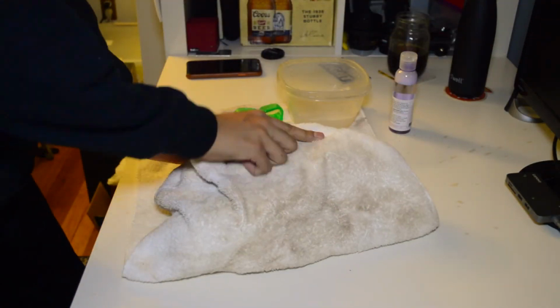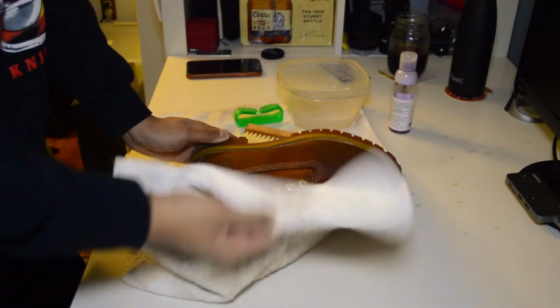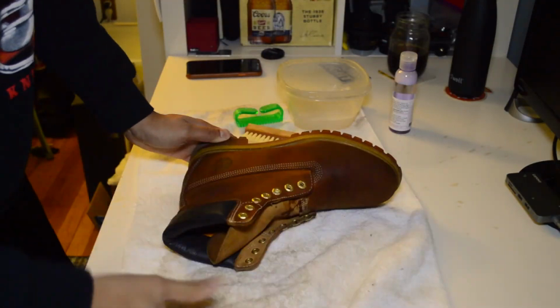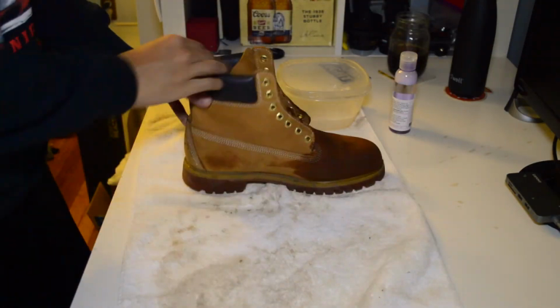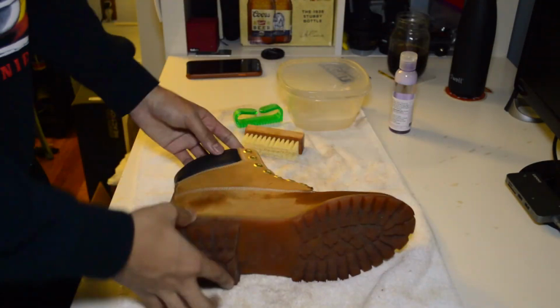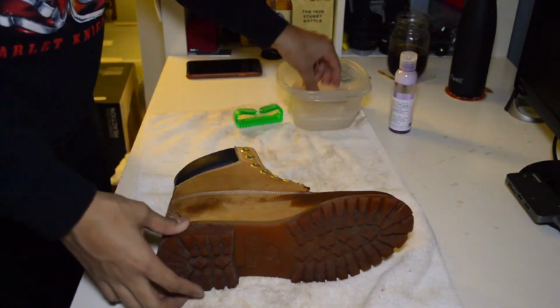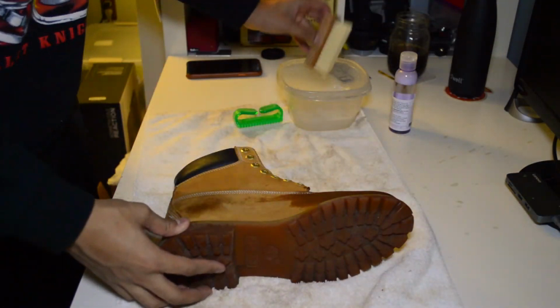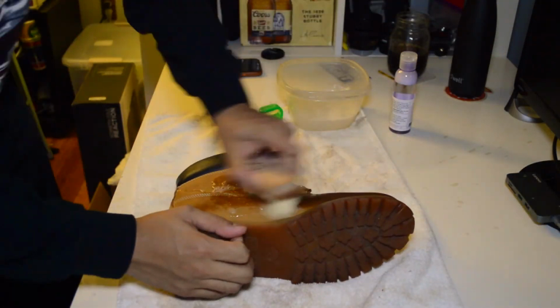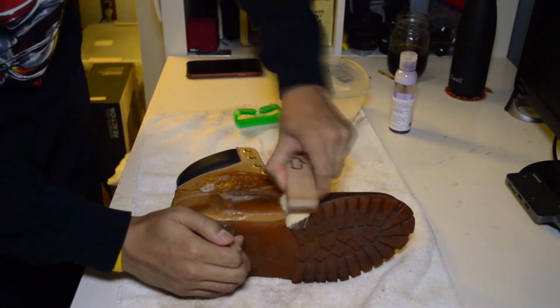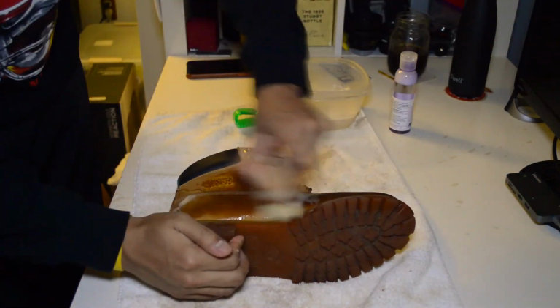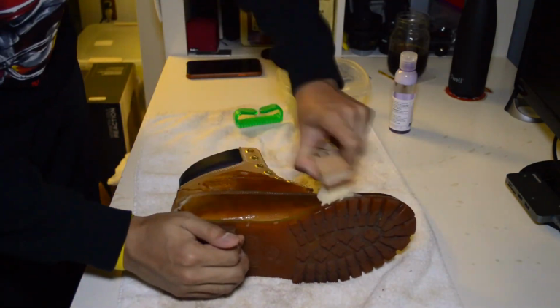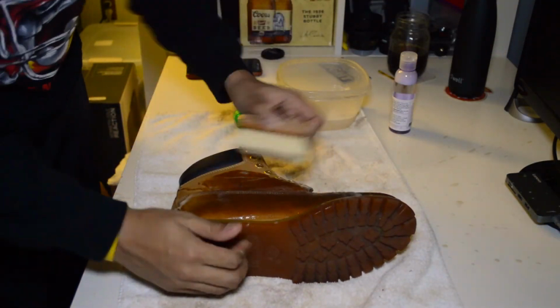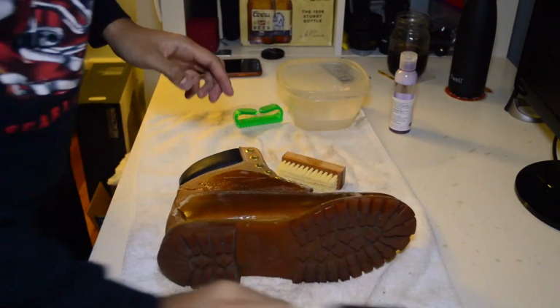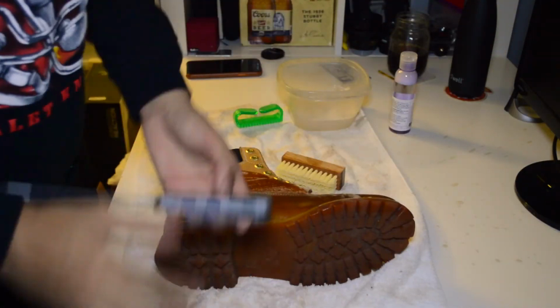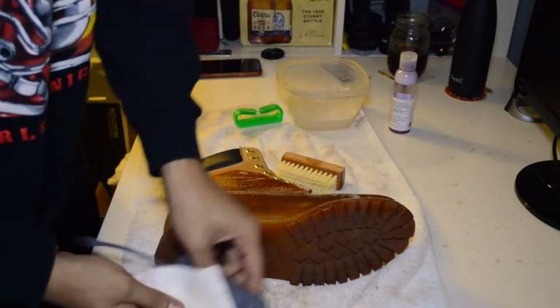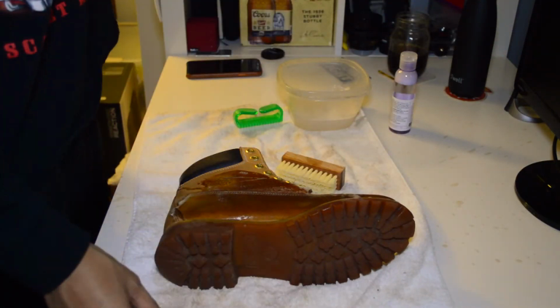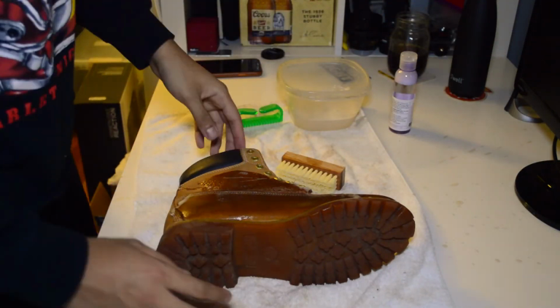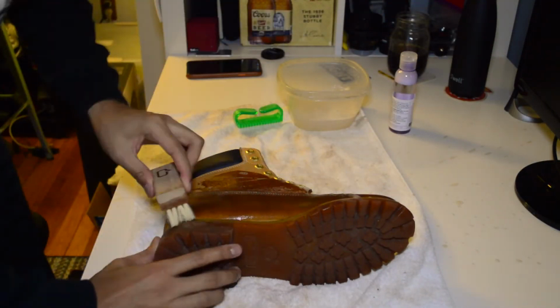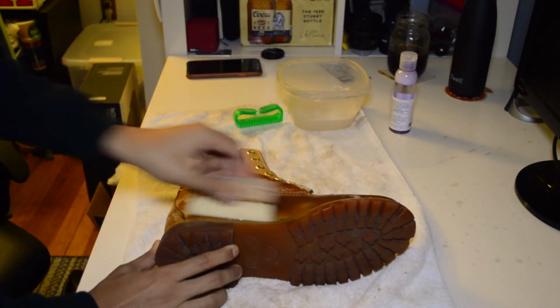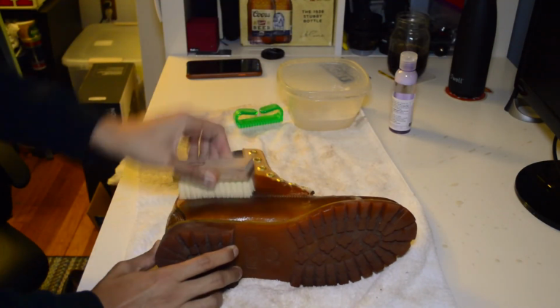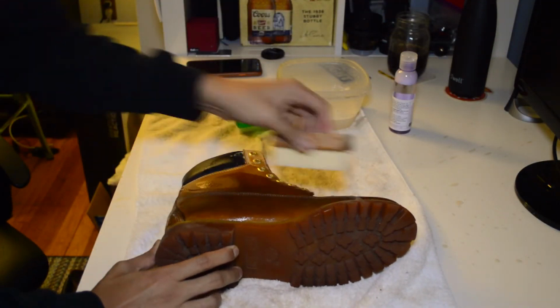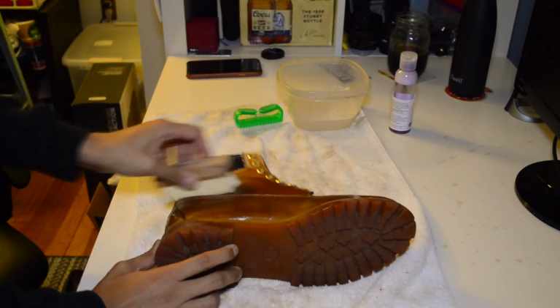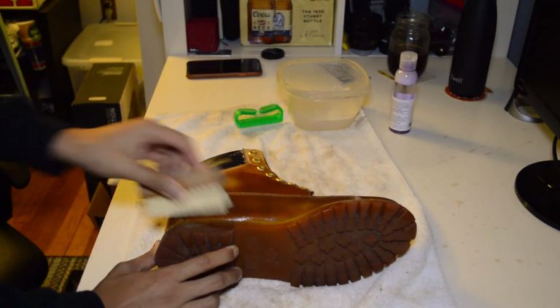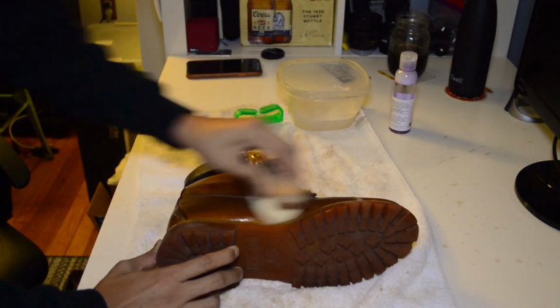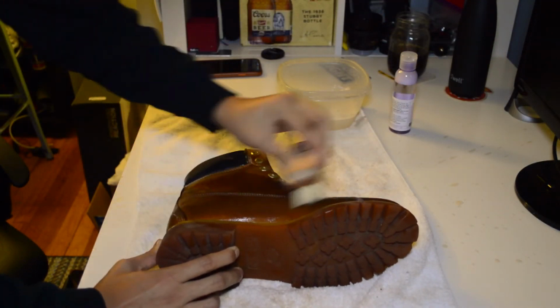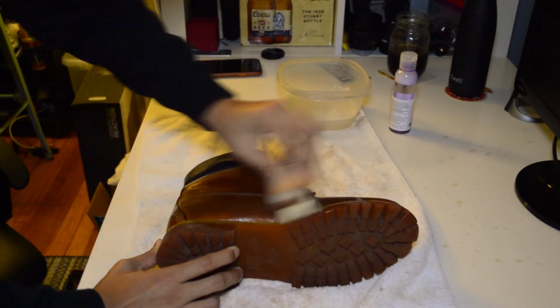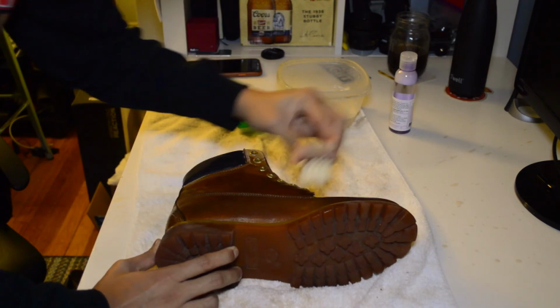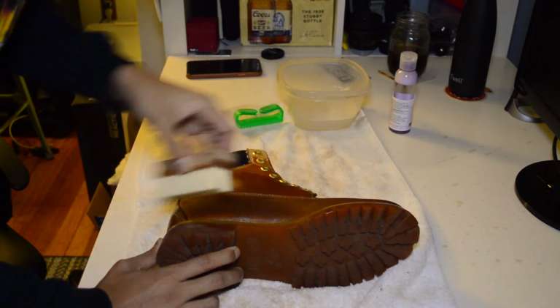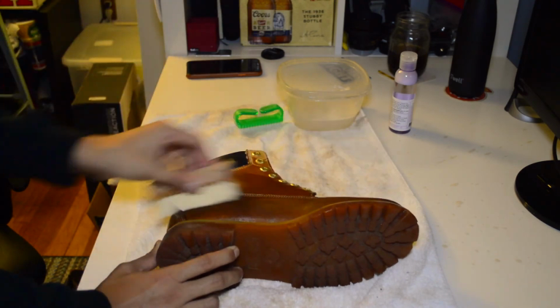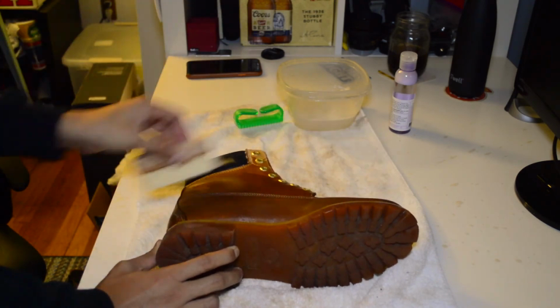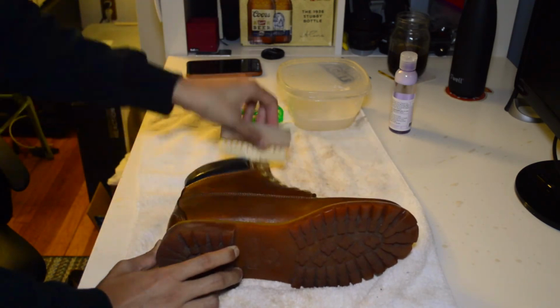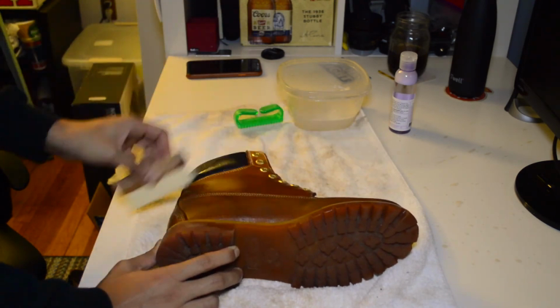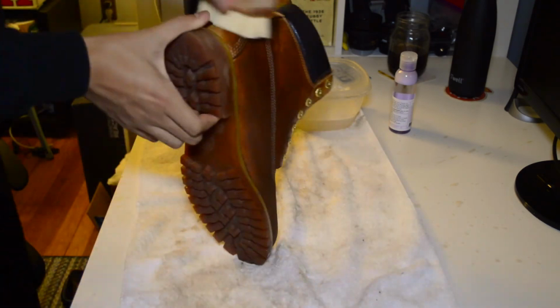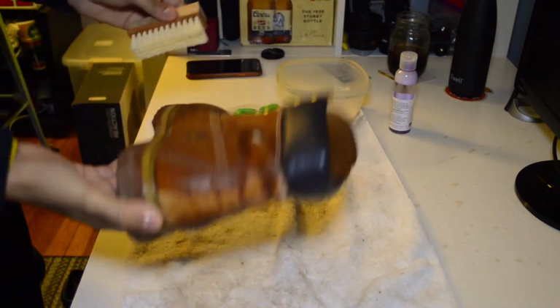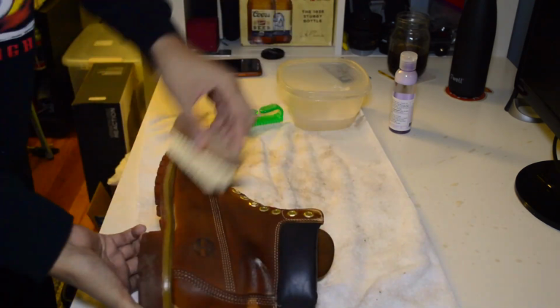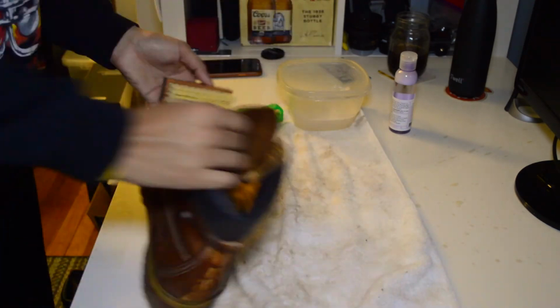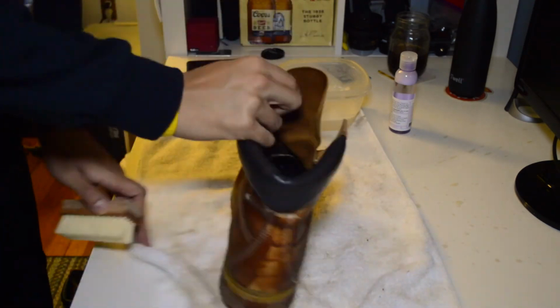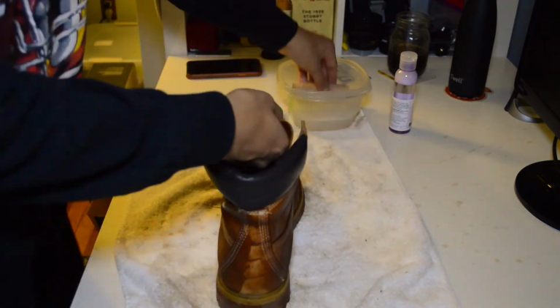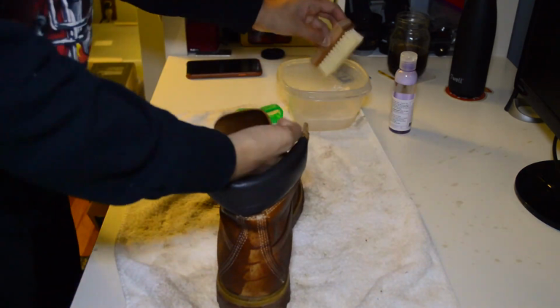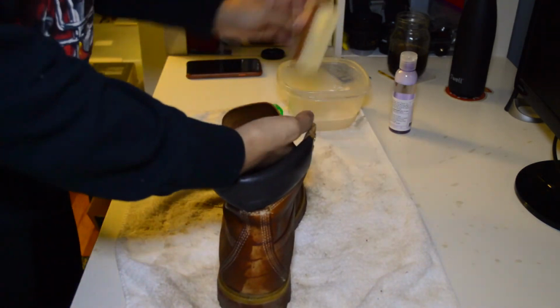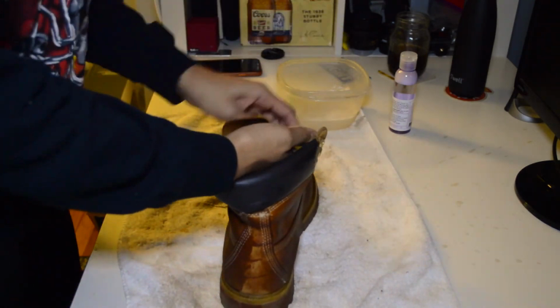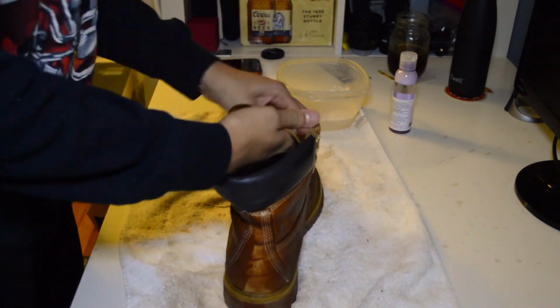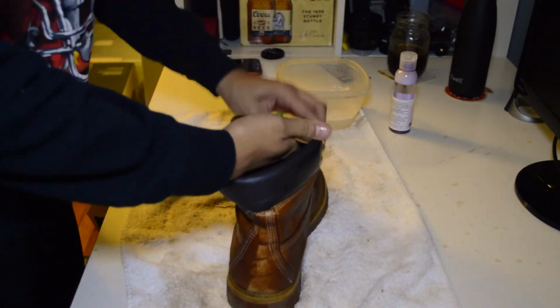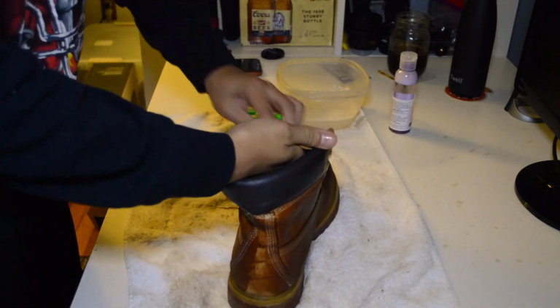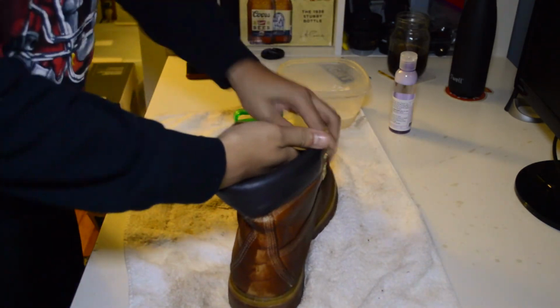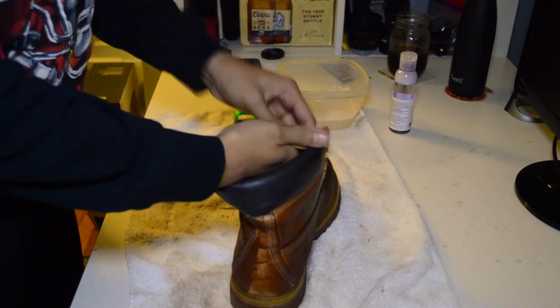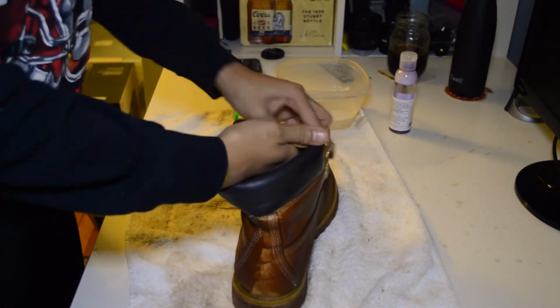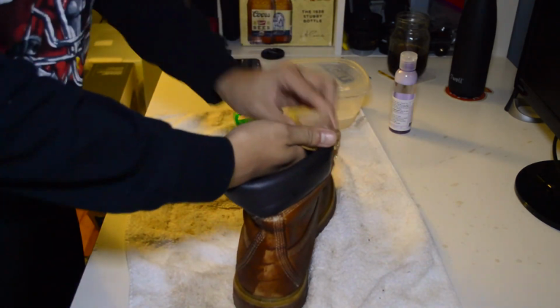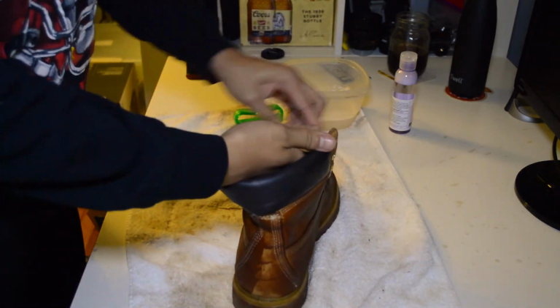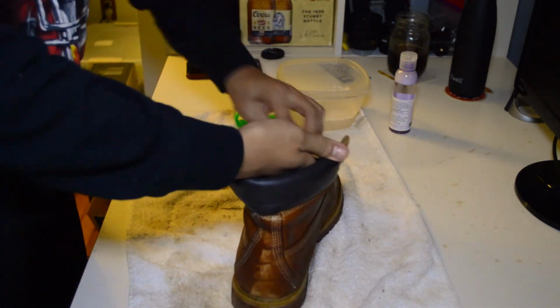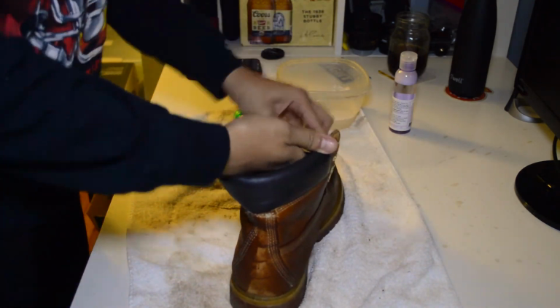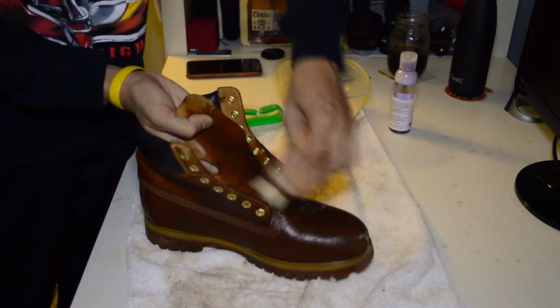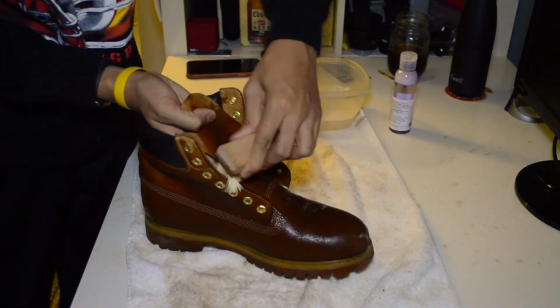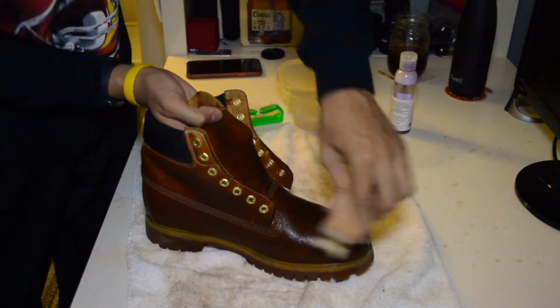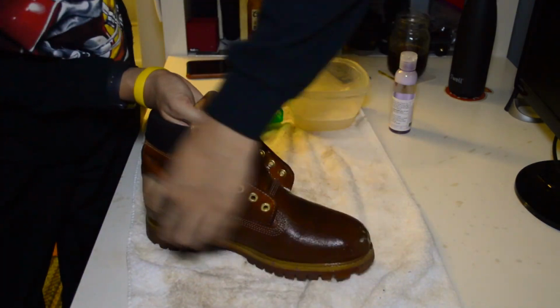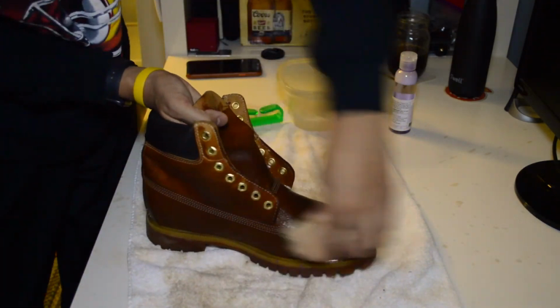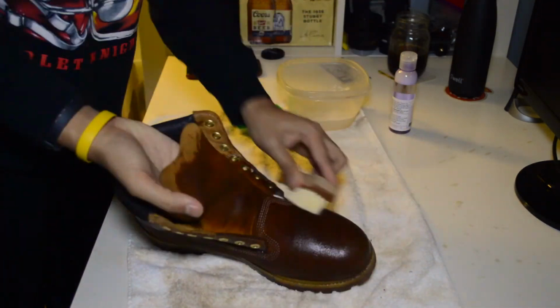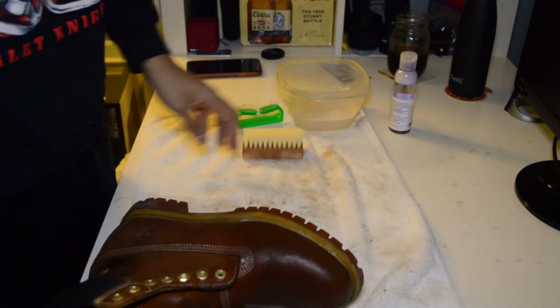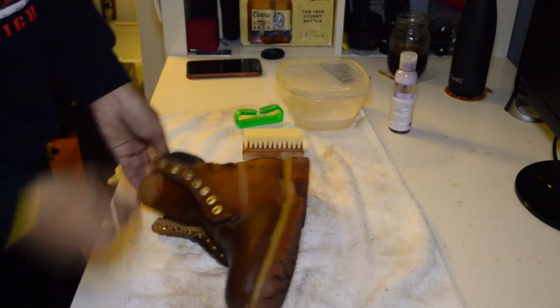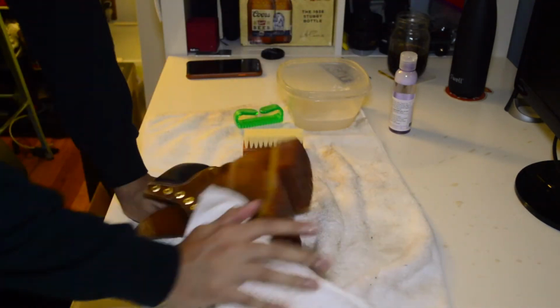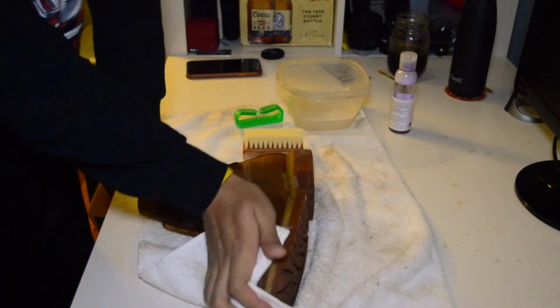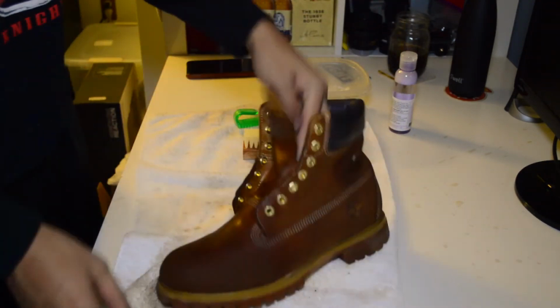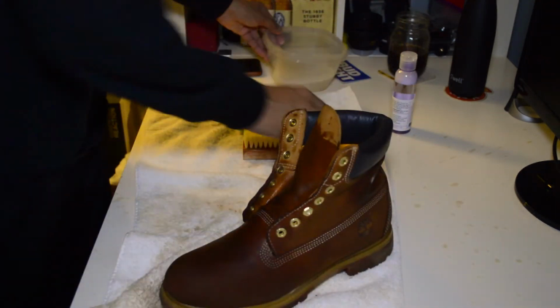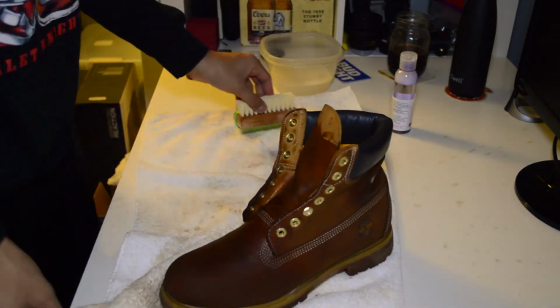So here's just a short clip of me scrubbing them all up. They look really saturated with water but that's okay because I'm gonna let them sit overnight and dry.